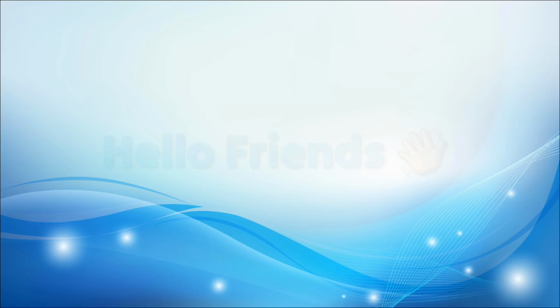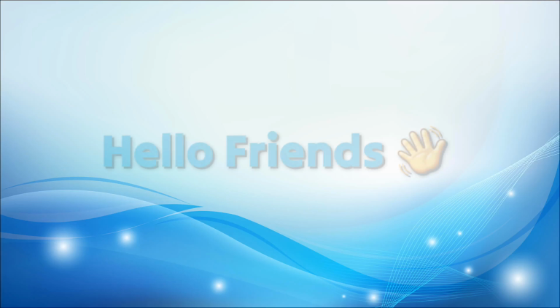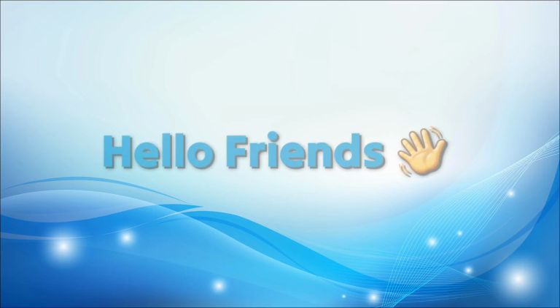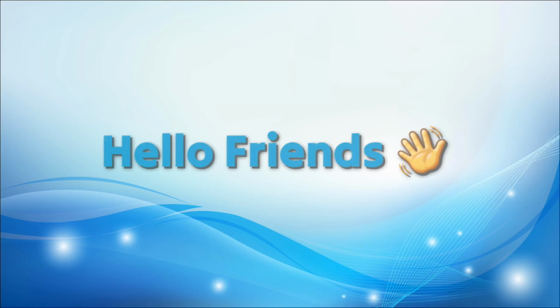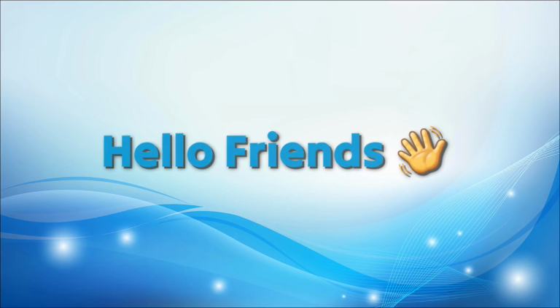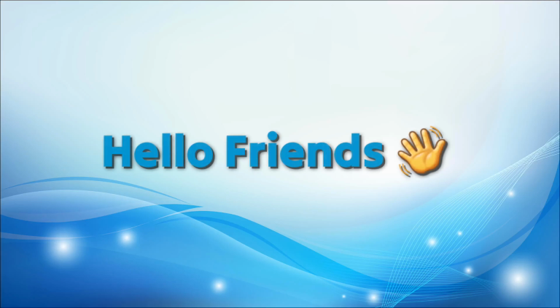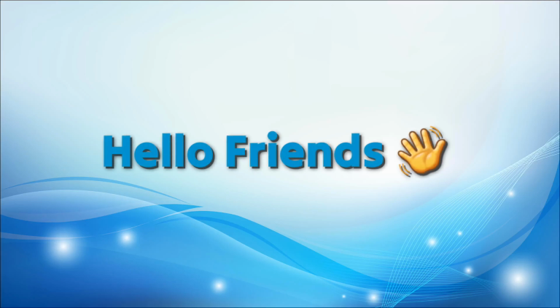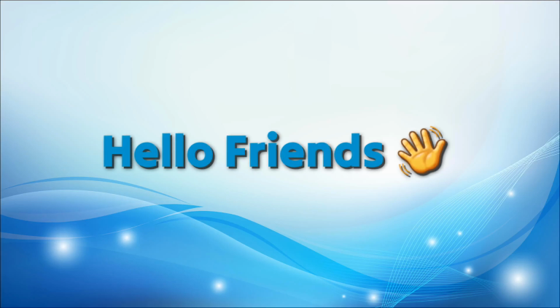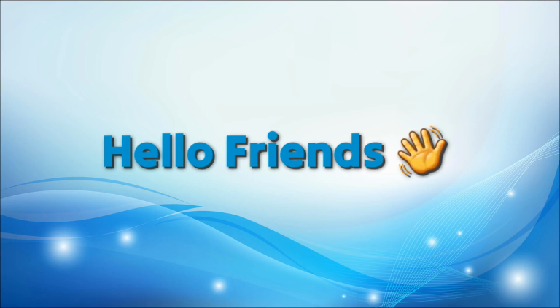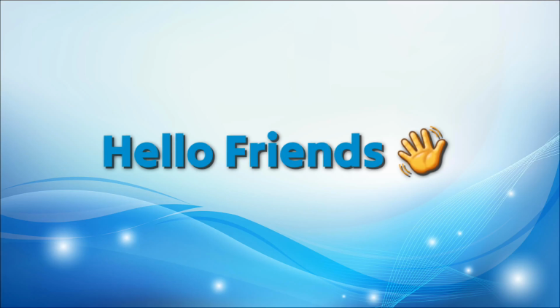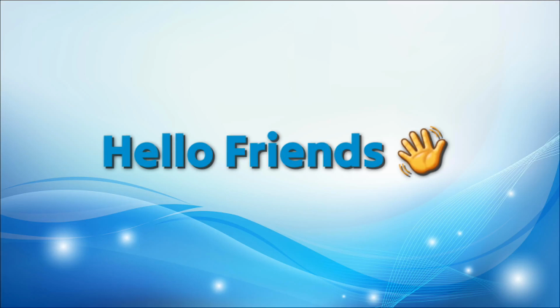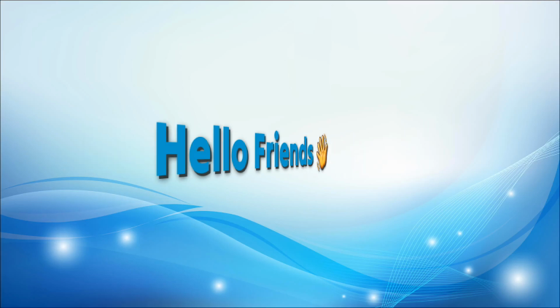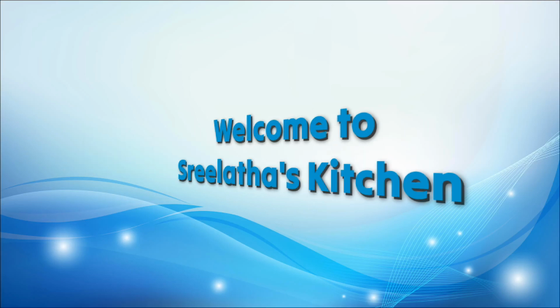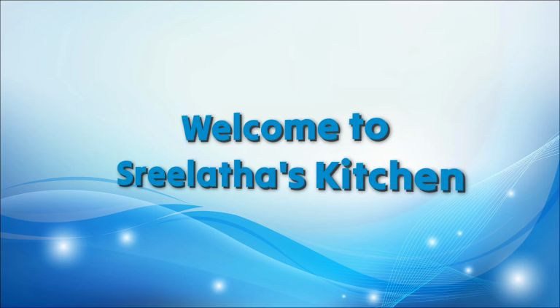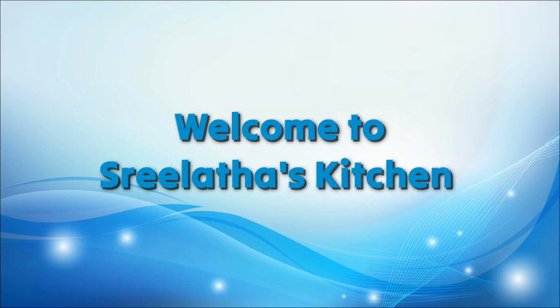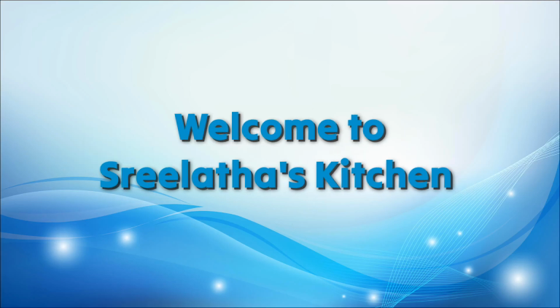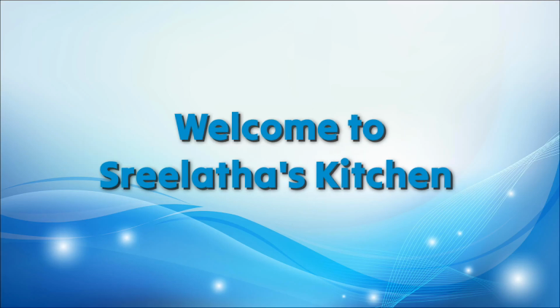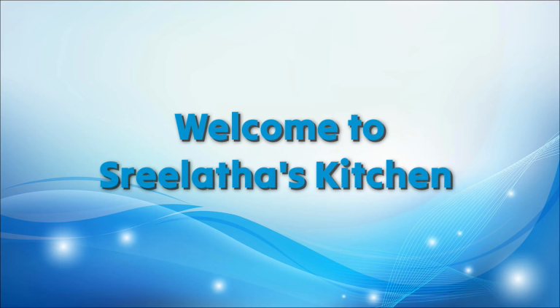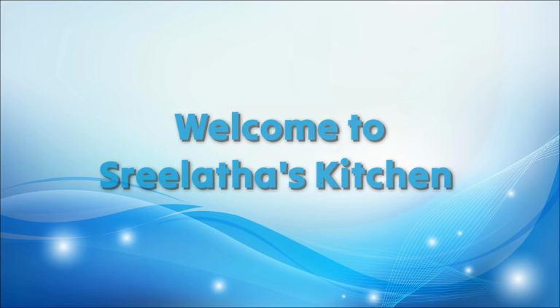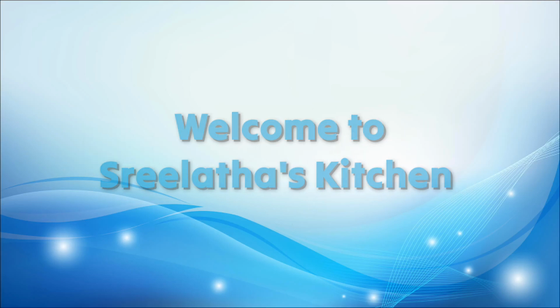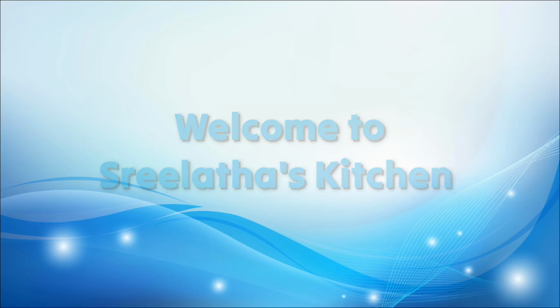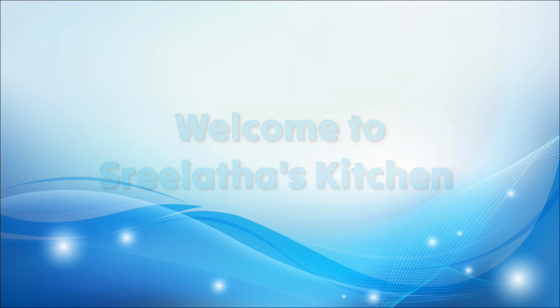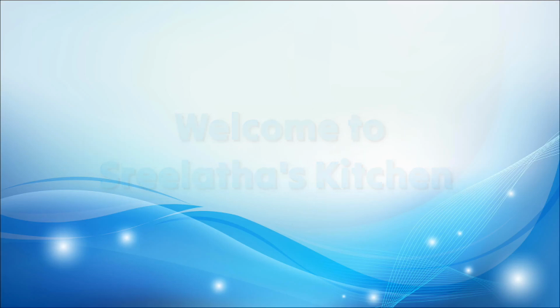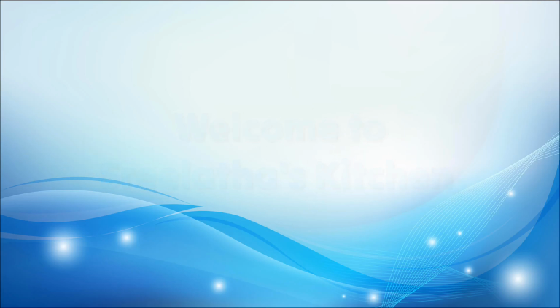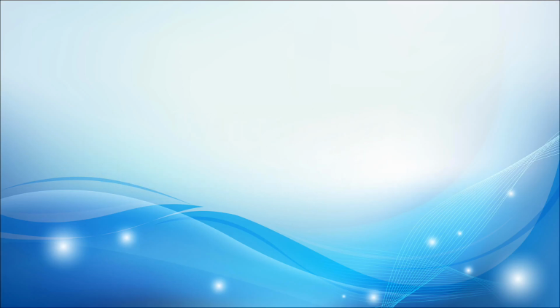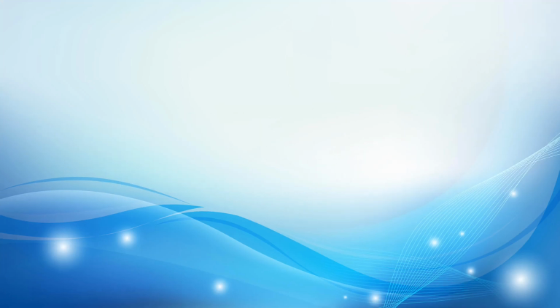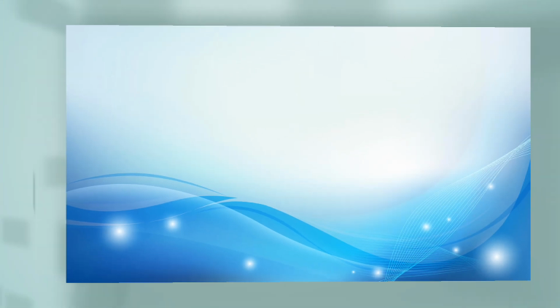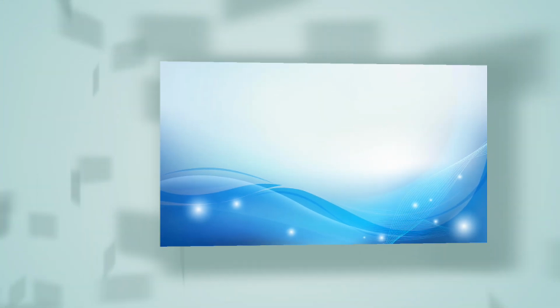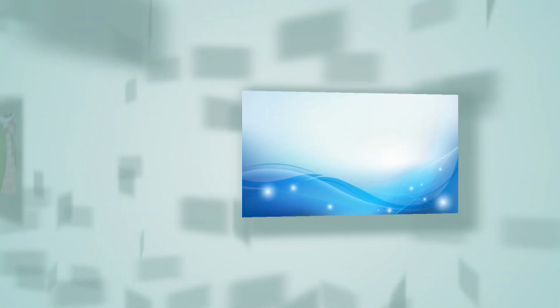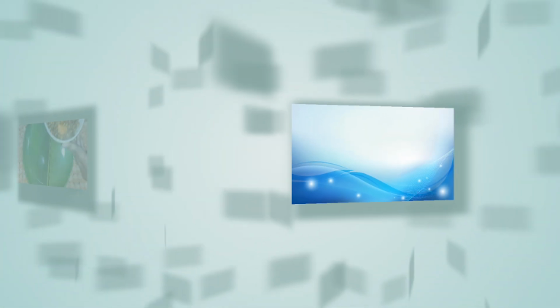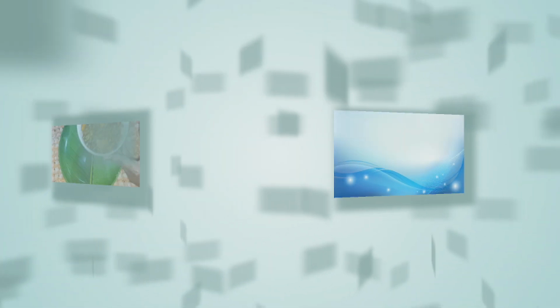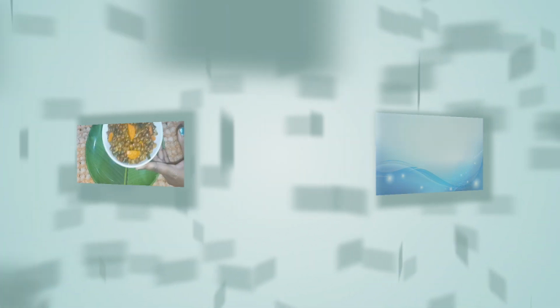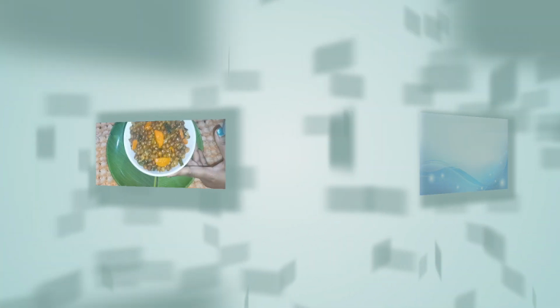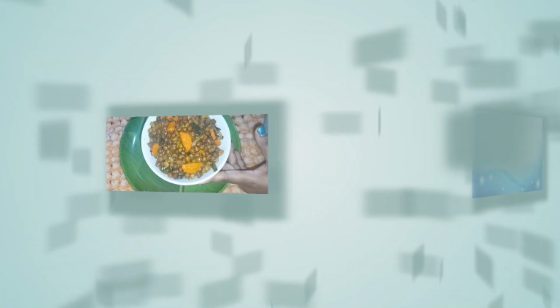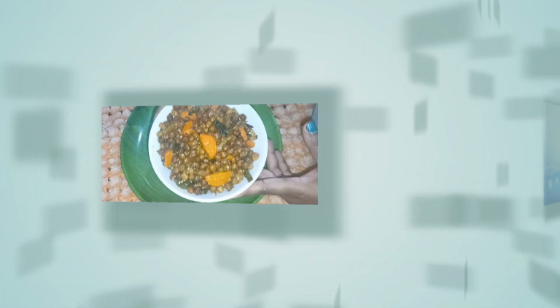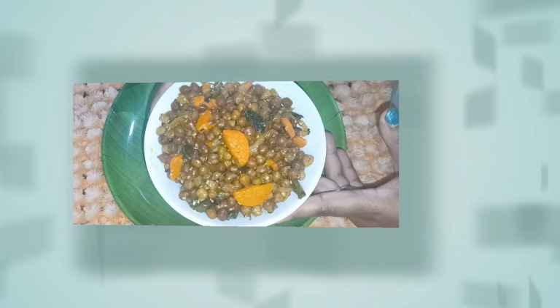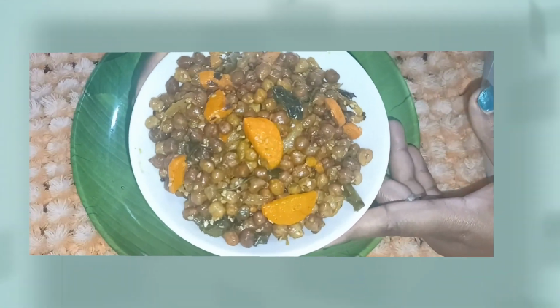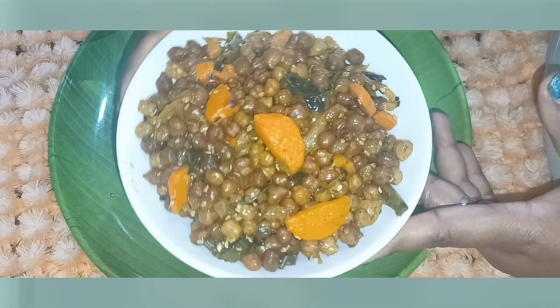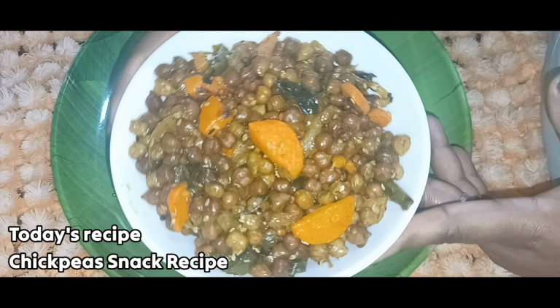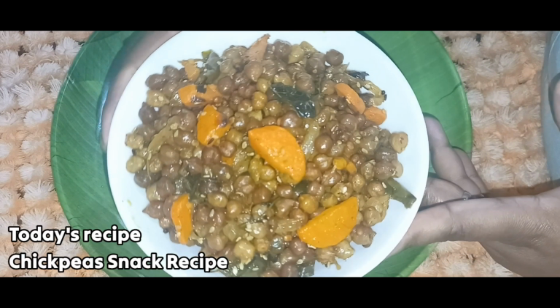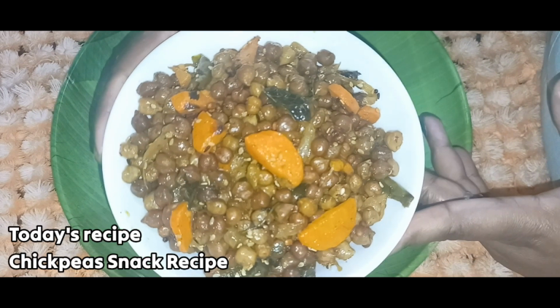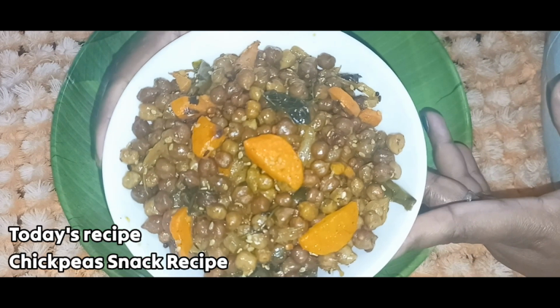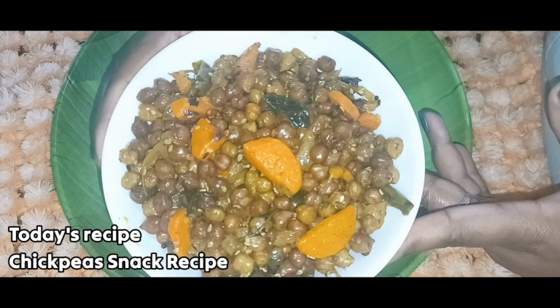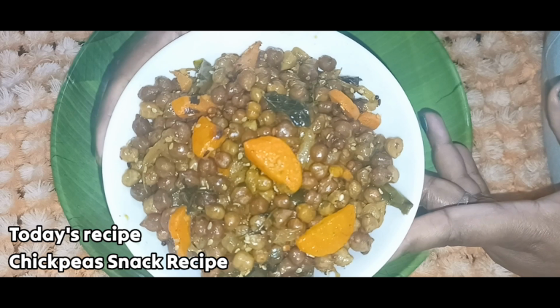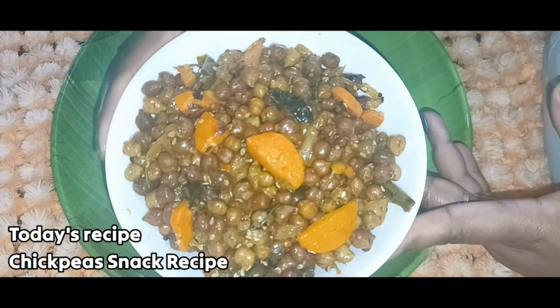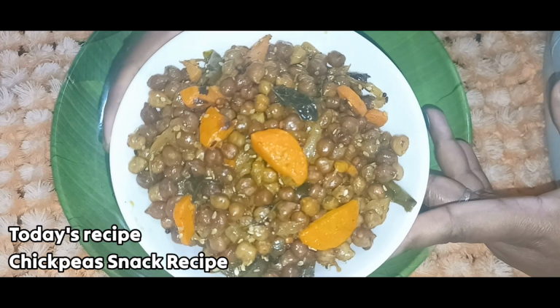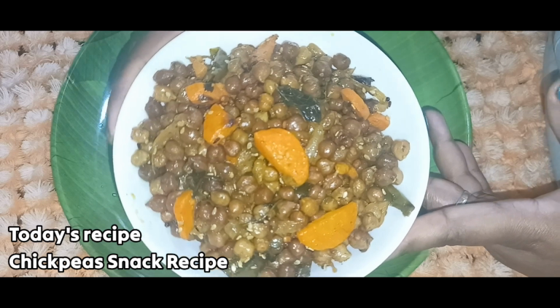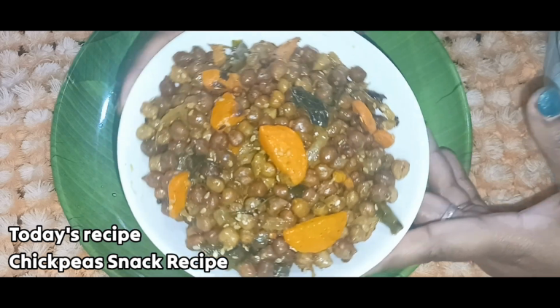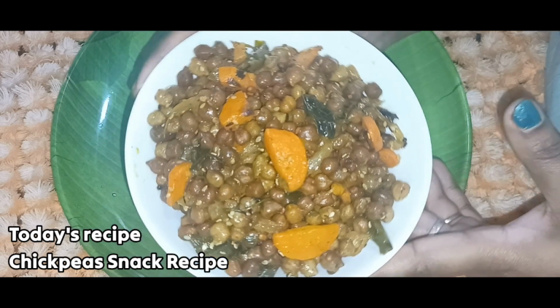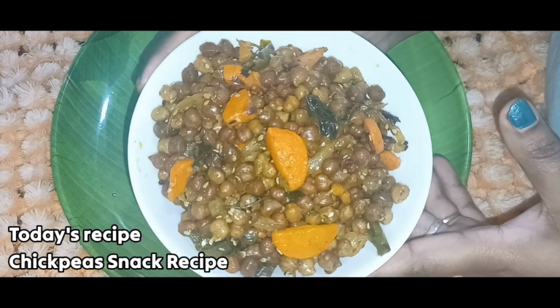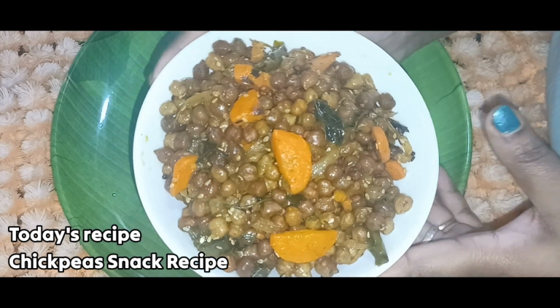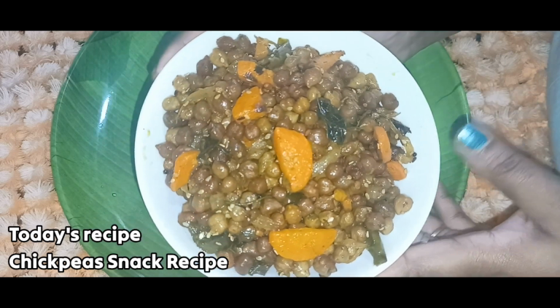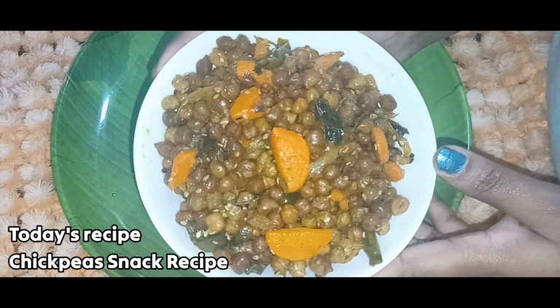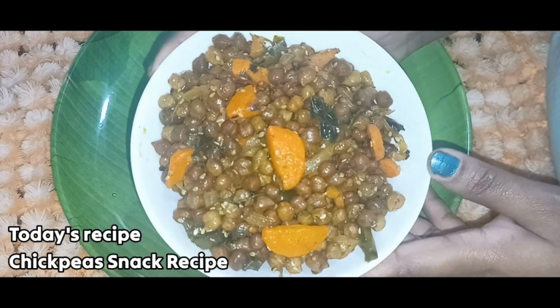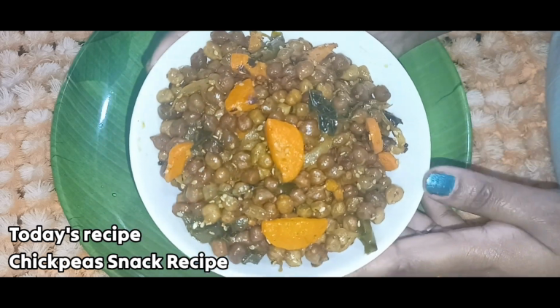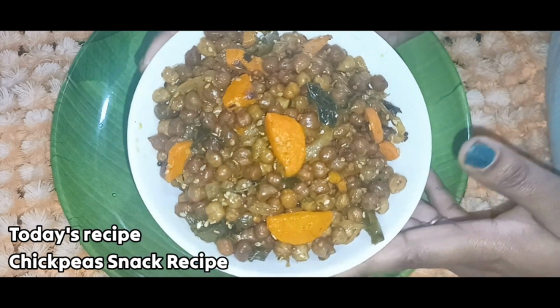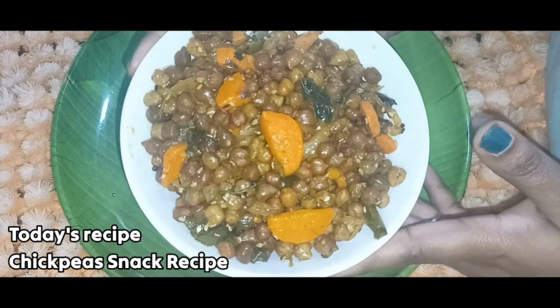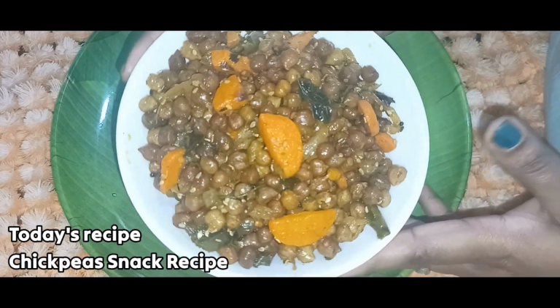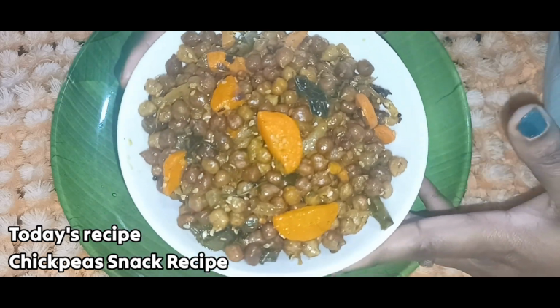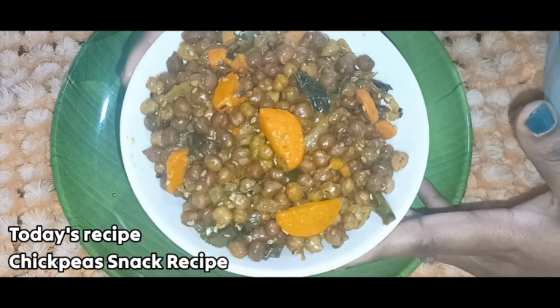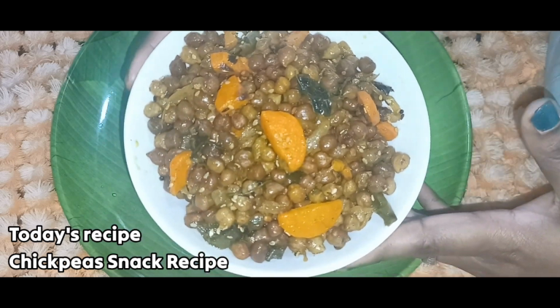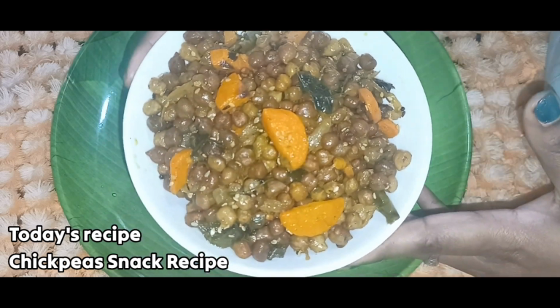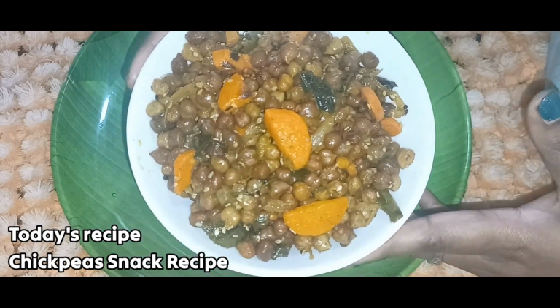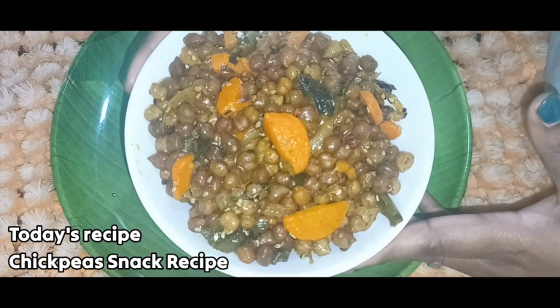Hello, welcome to Siddha Taskichan. We have a very interesting, healthy, delicious recipe. This is a Jola snack from Senegal.